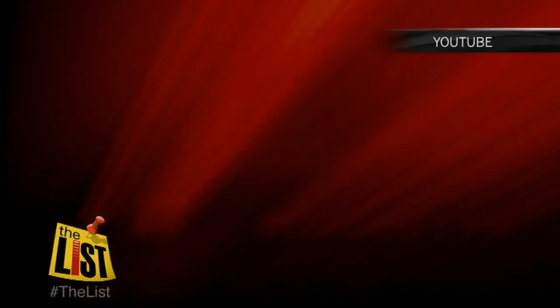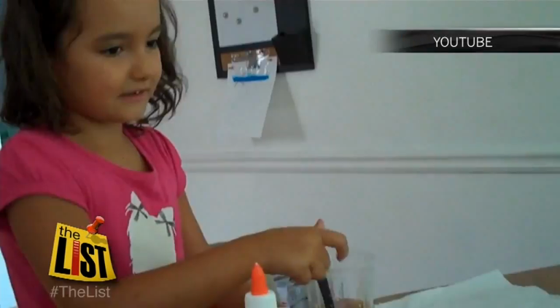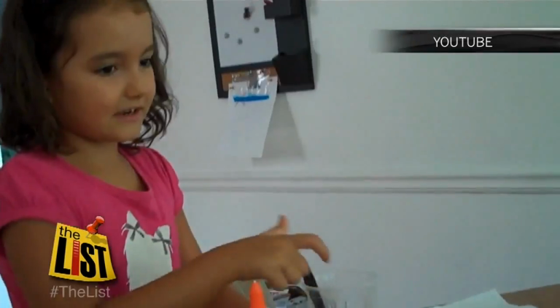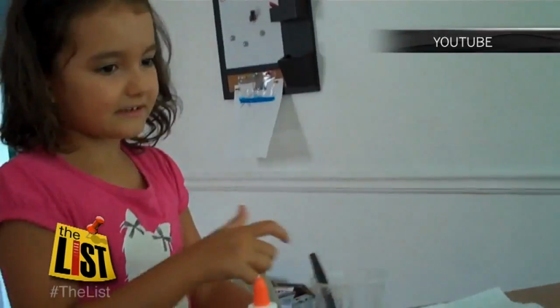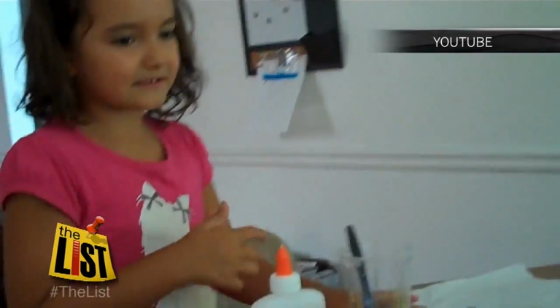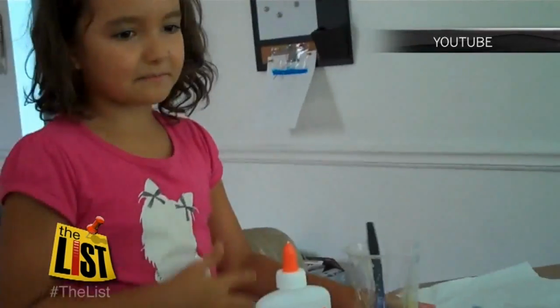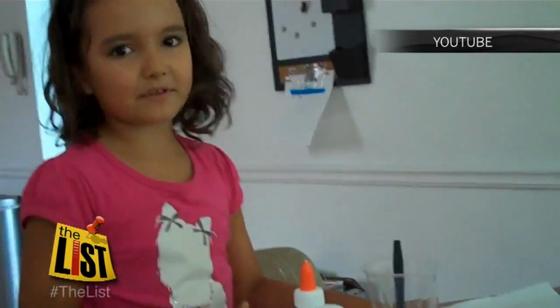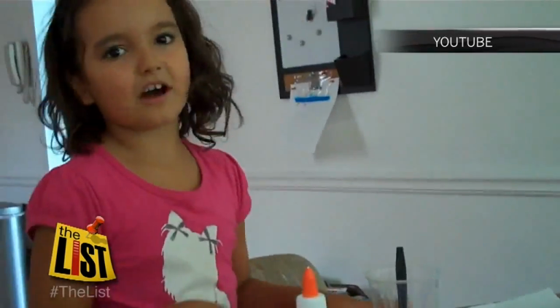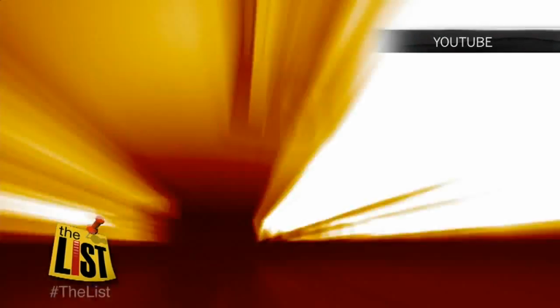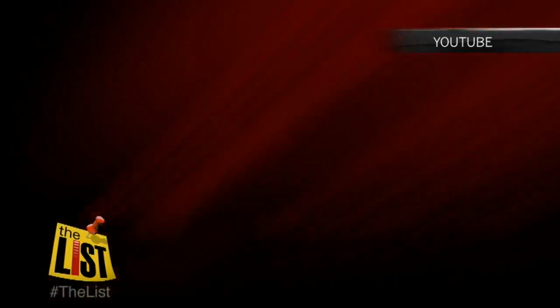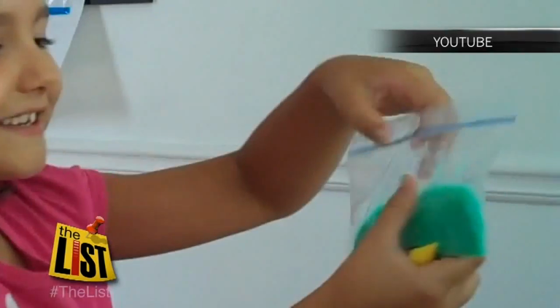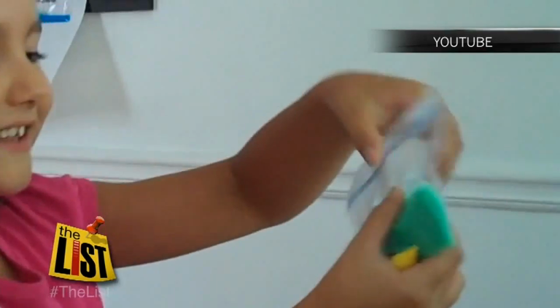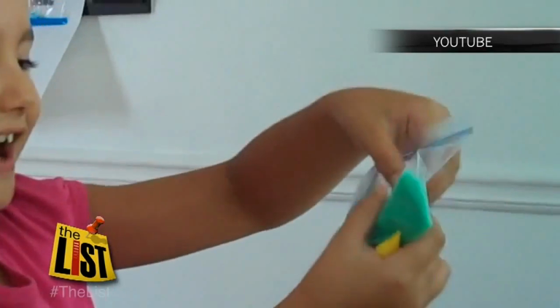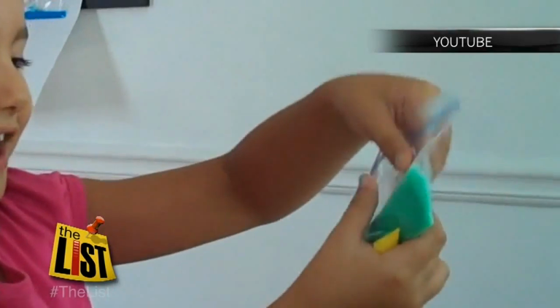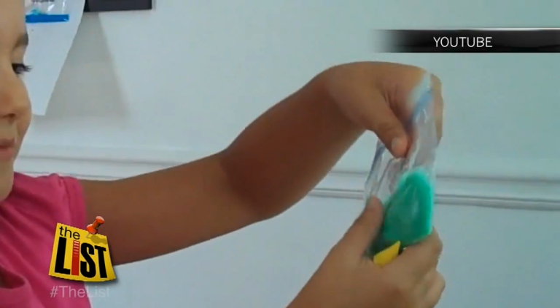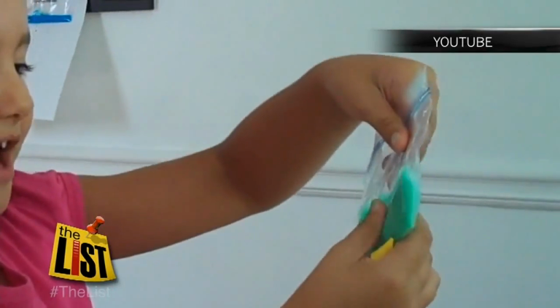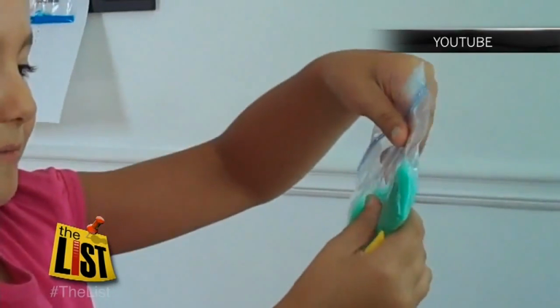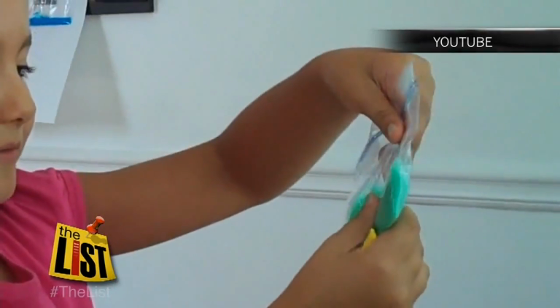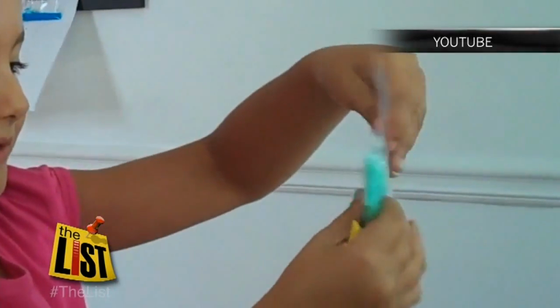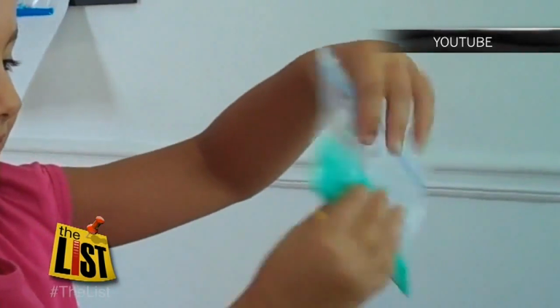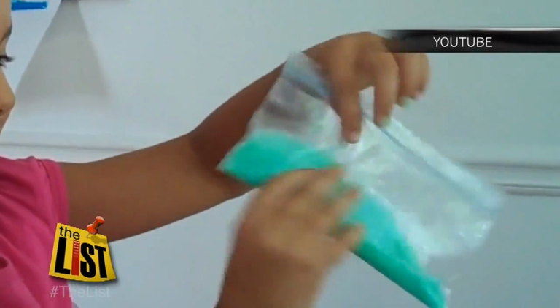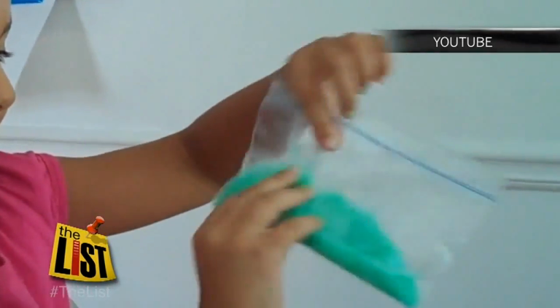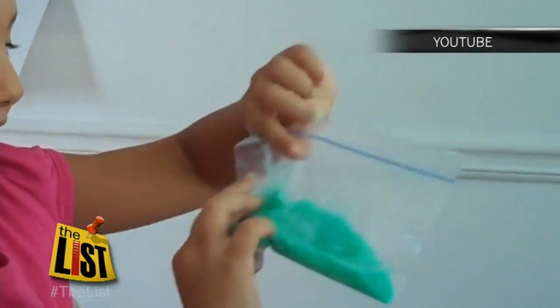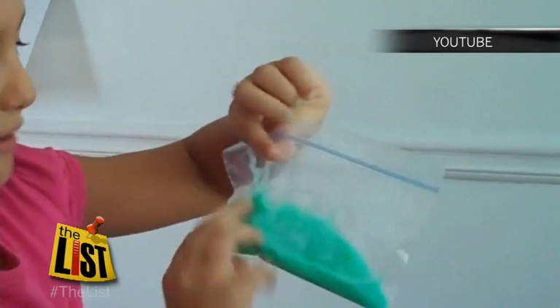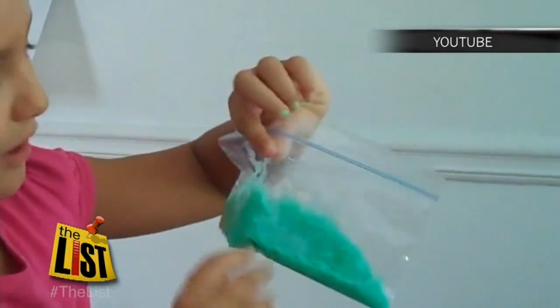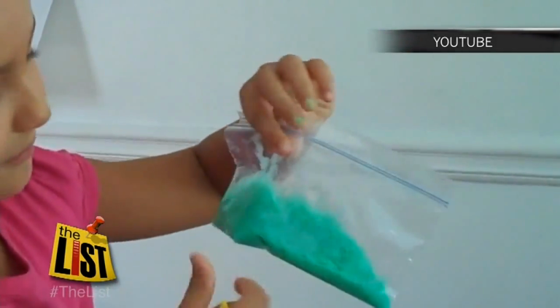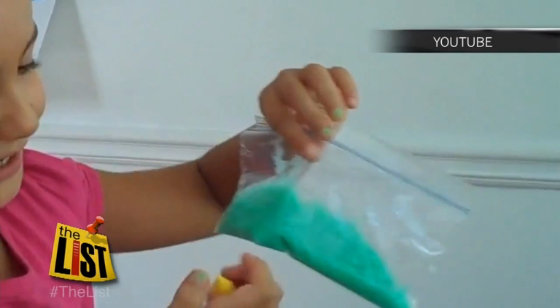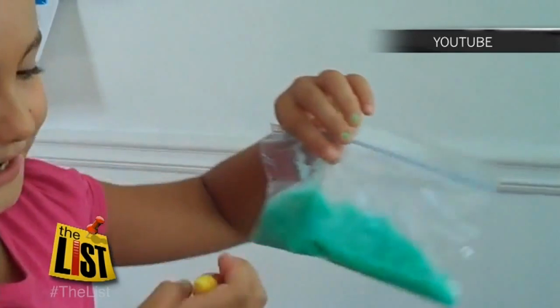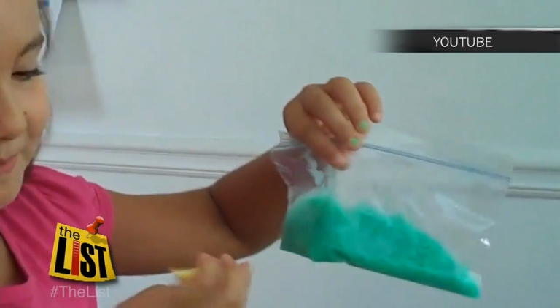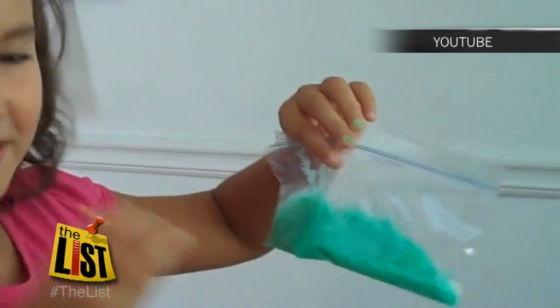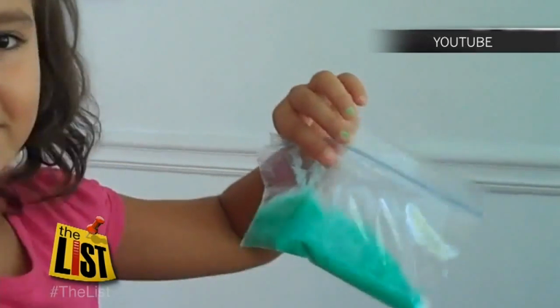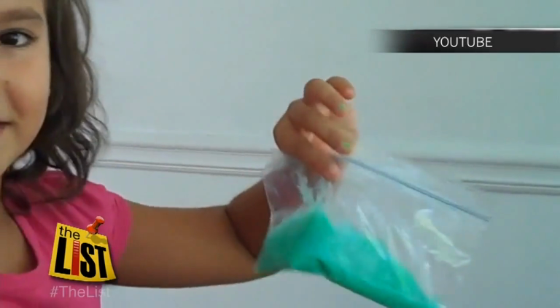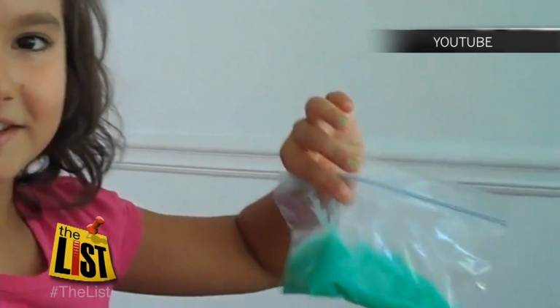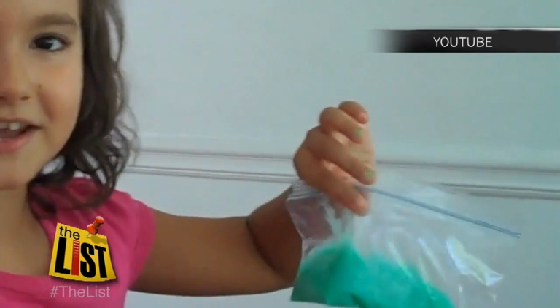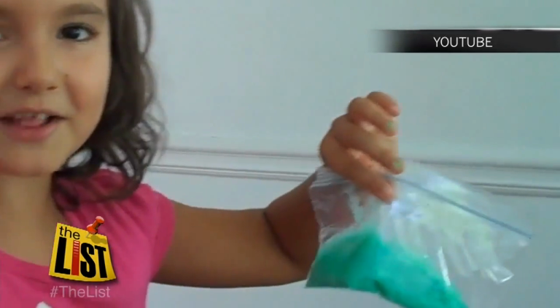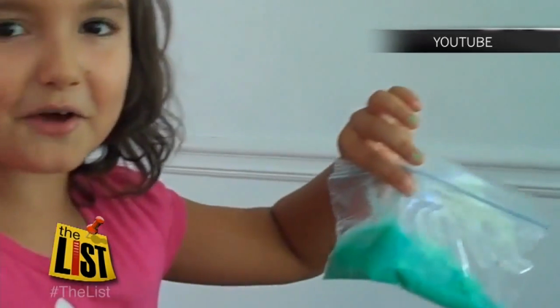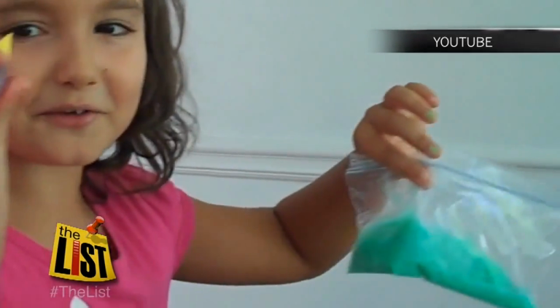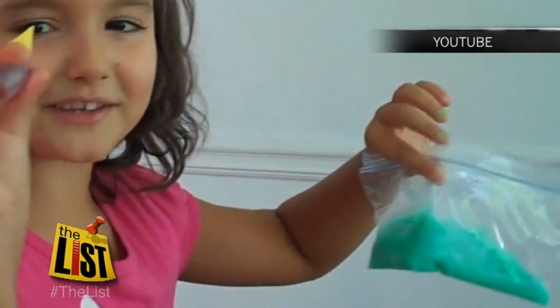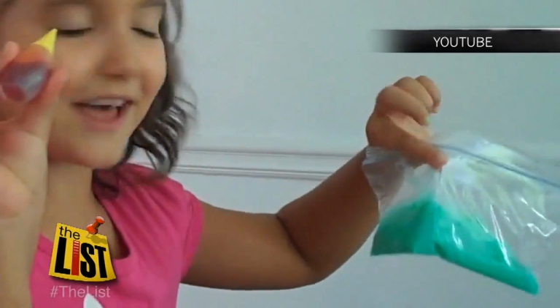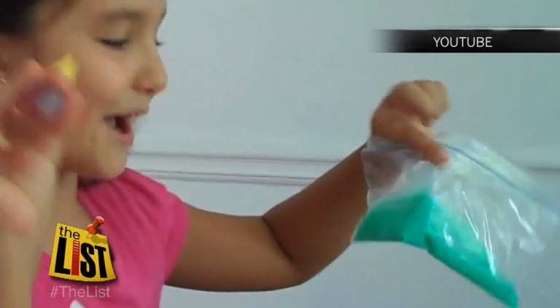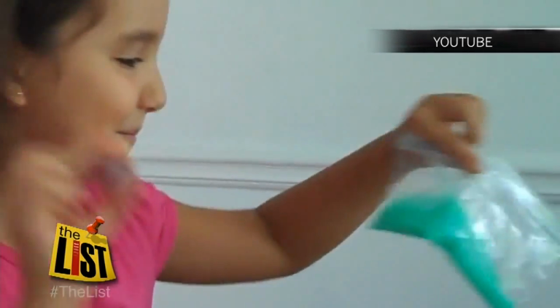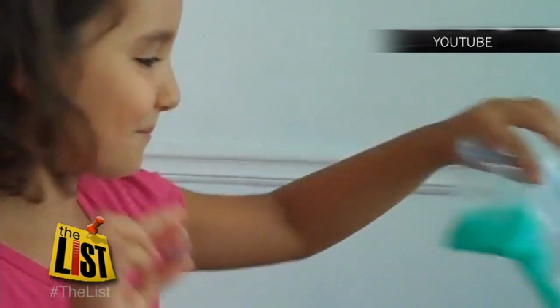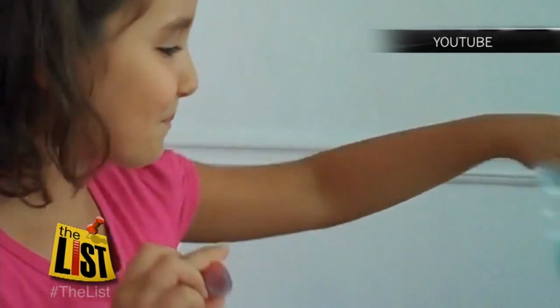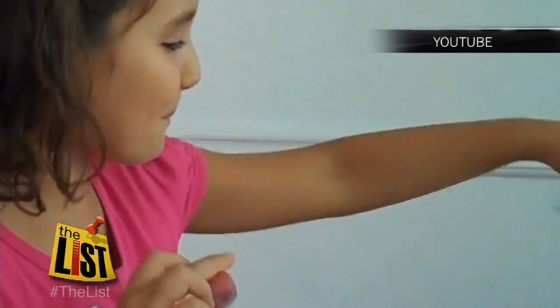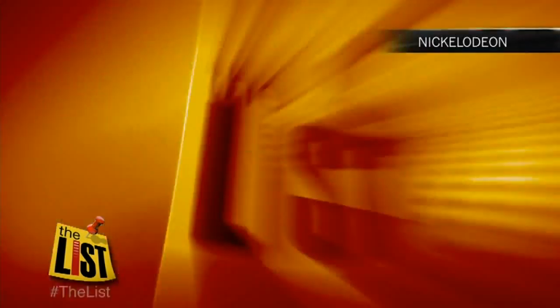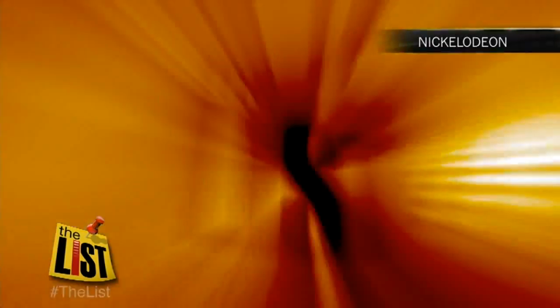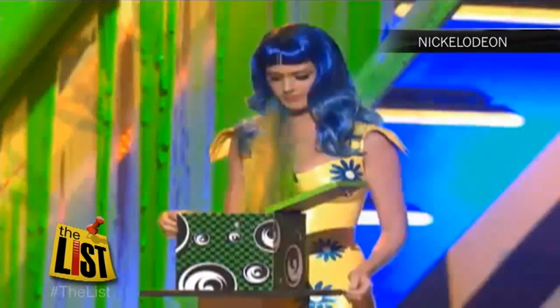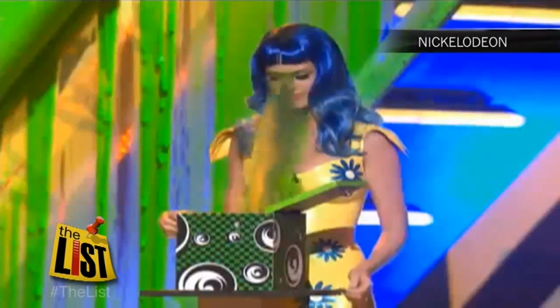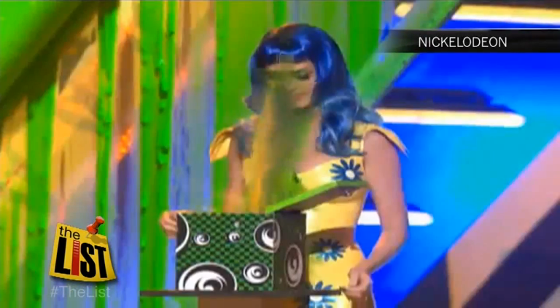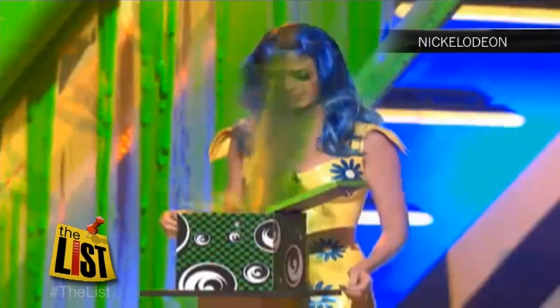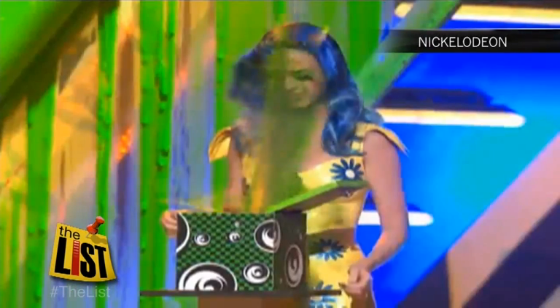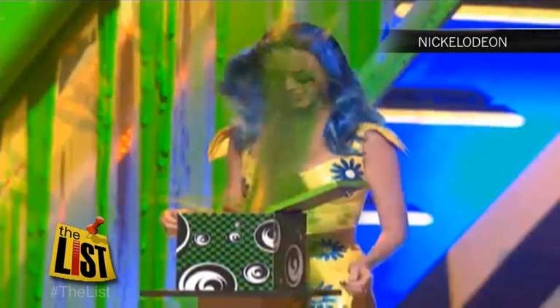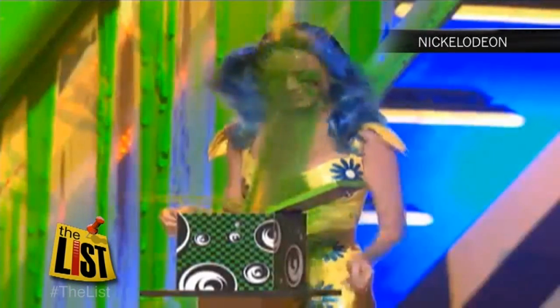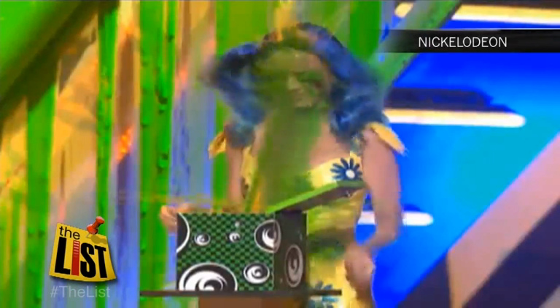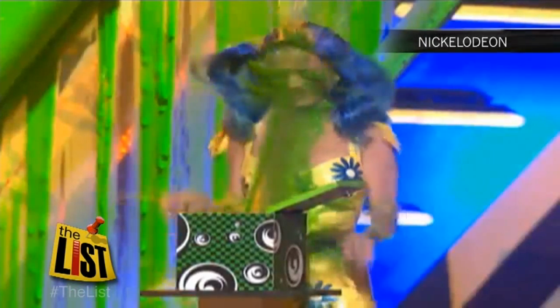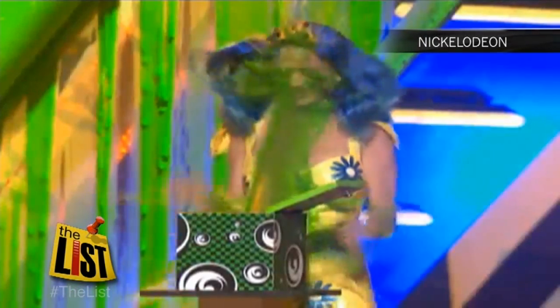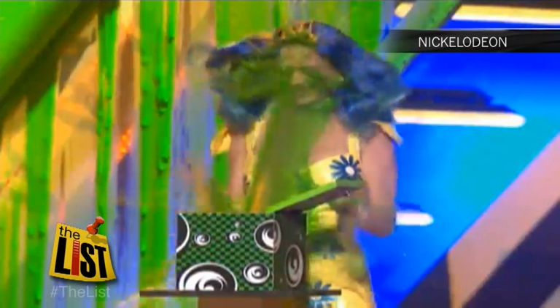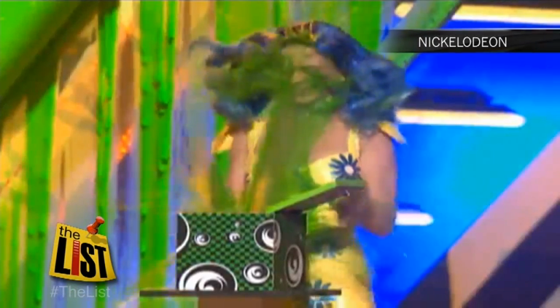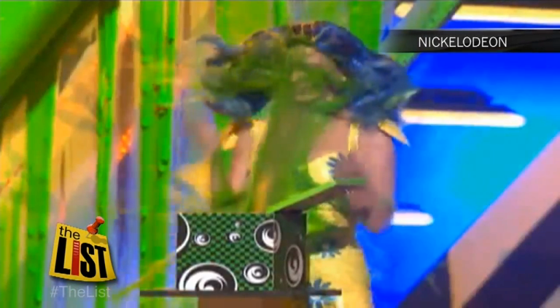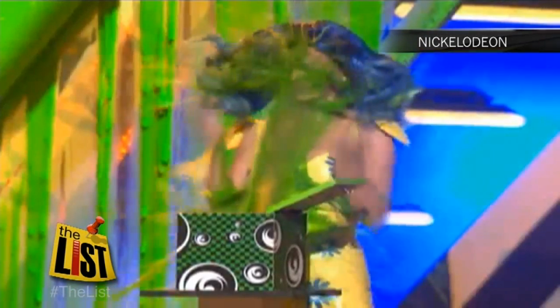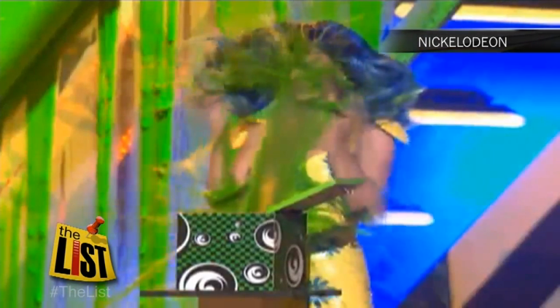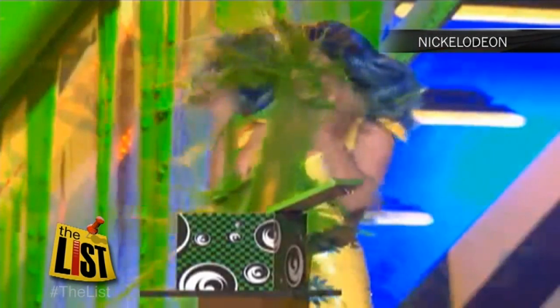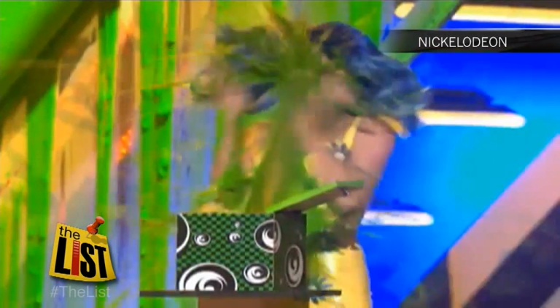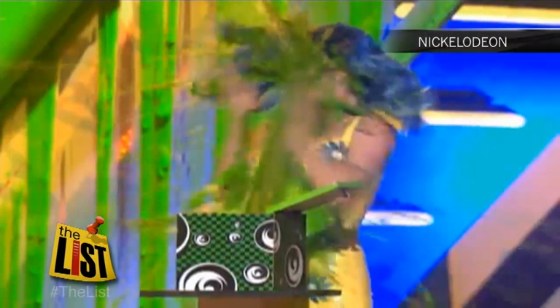Get a Ziploc and put it in there, and that's how you get slime. Science for Kids — keeping it real on It's All About You.